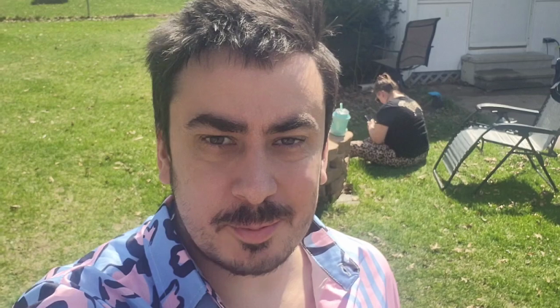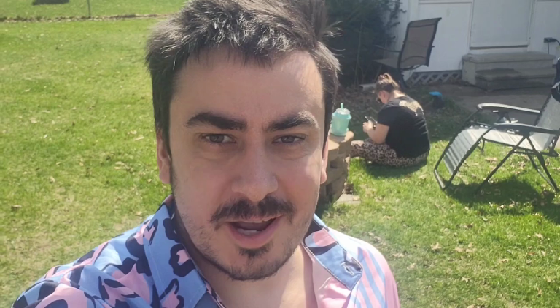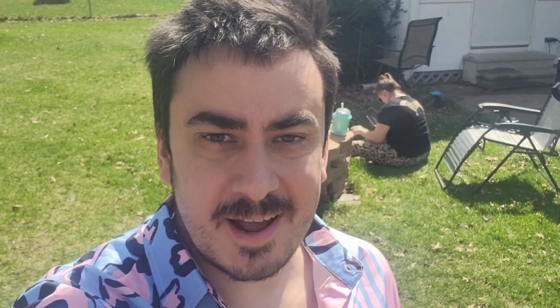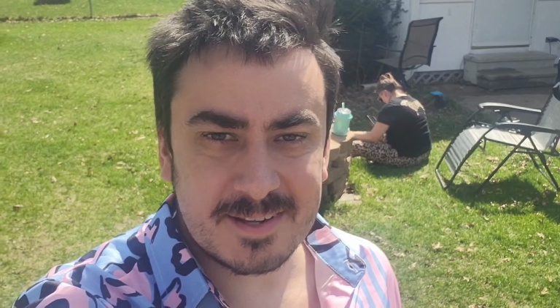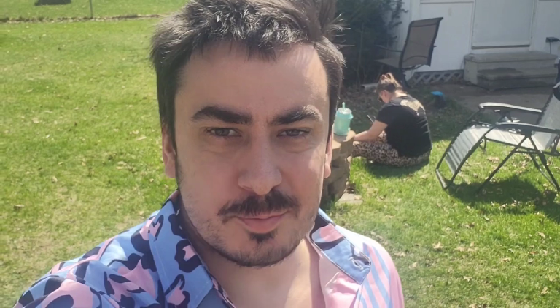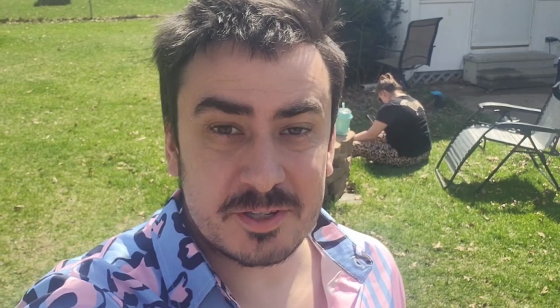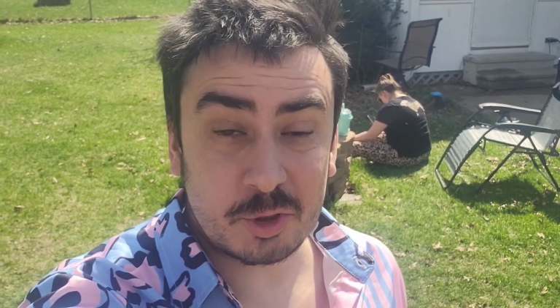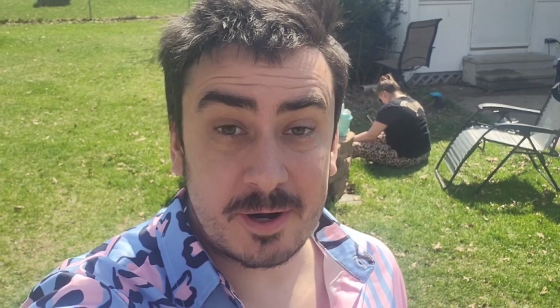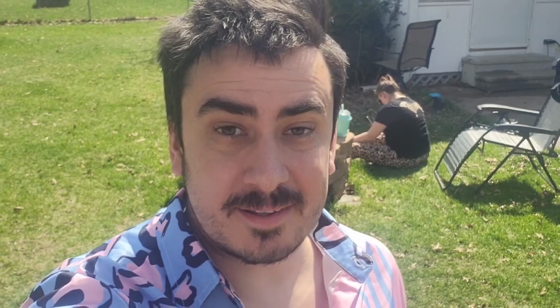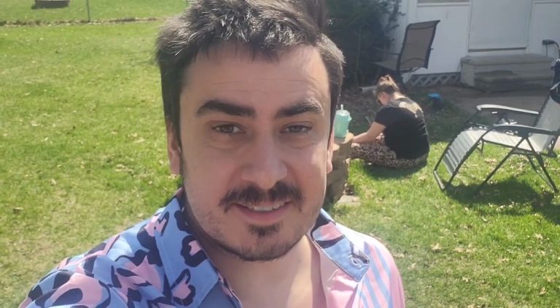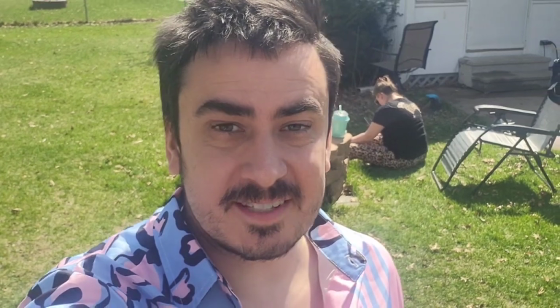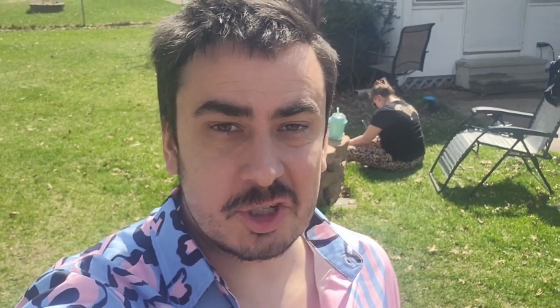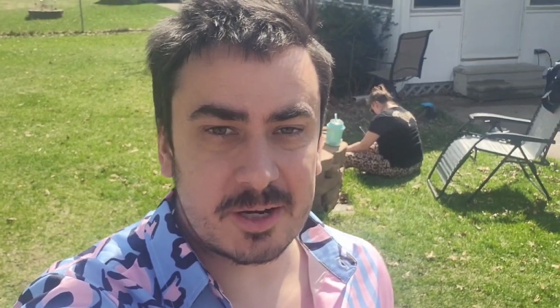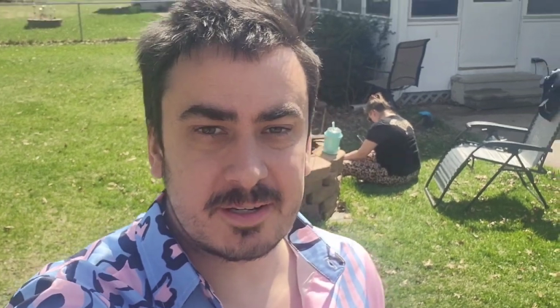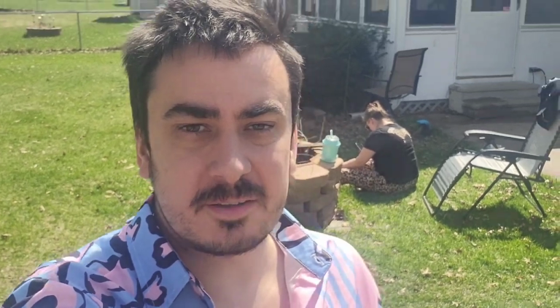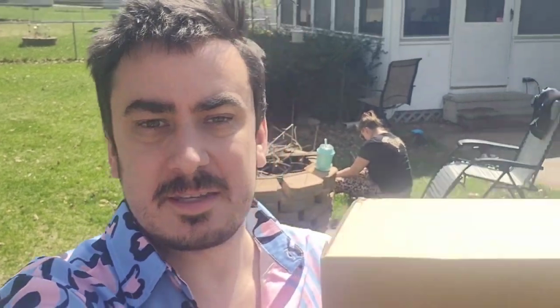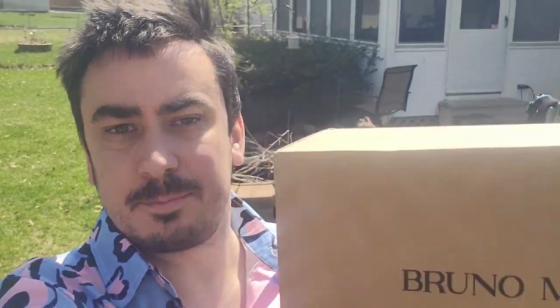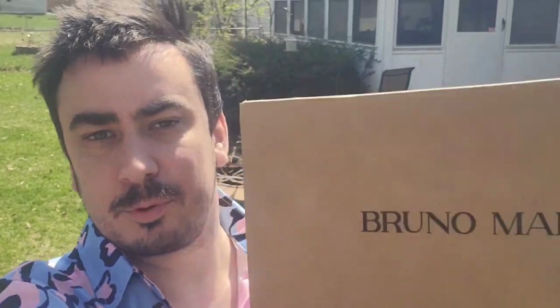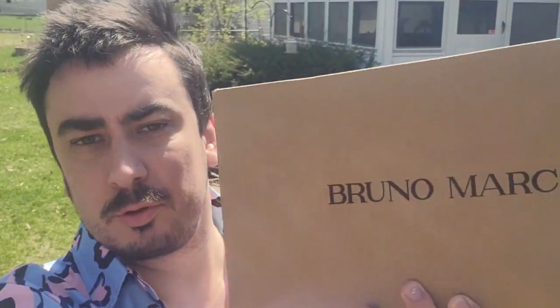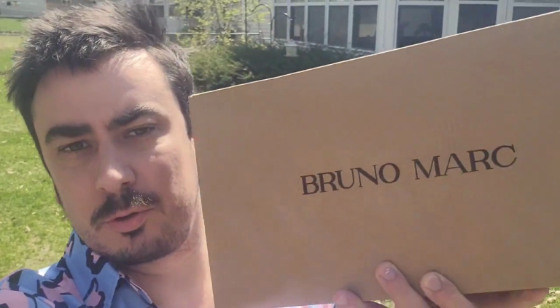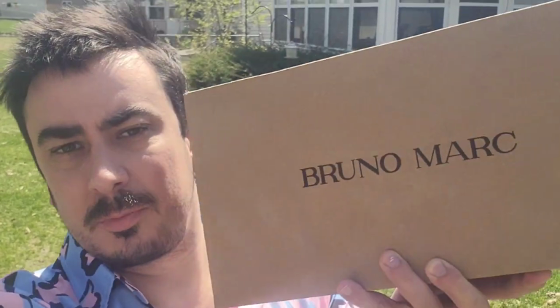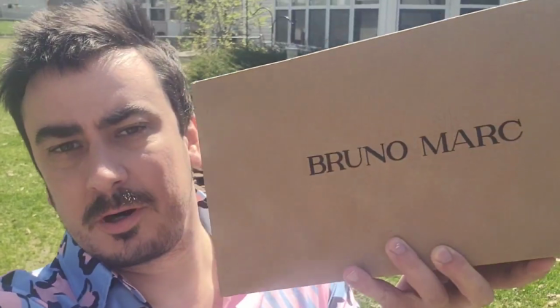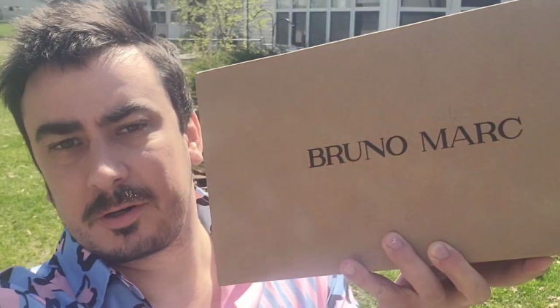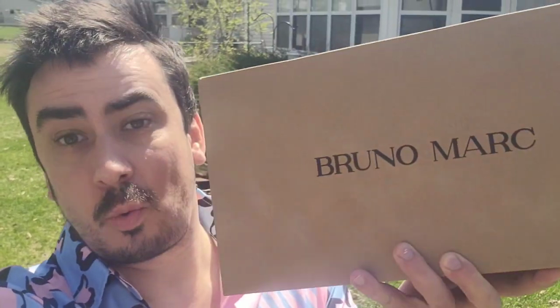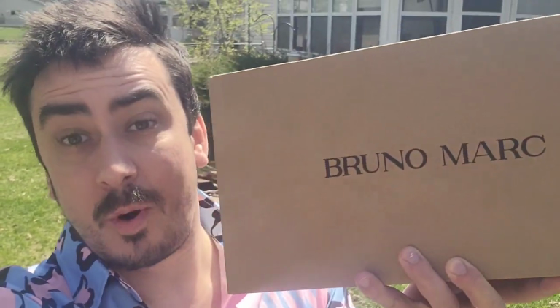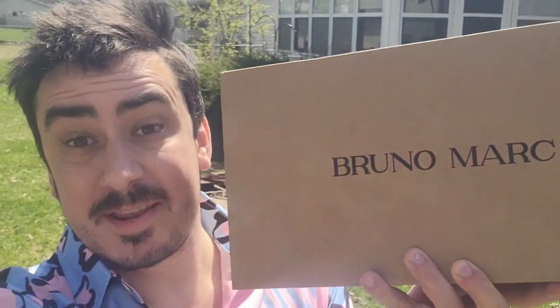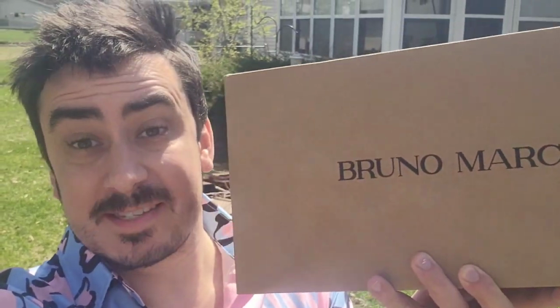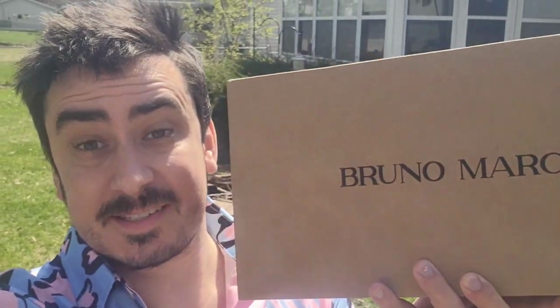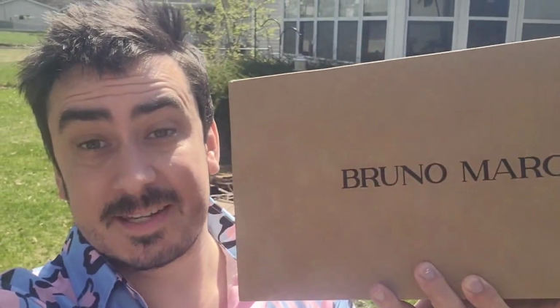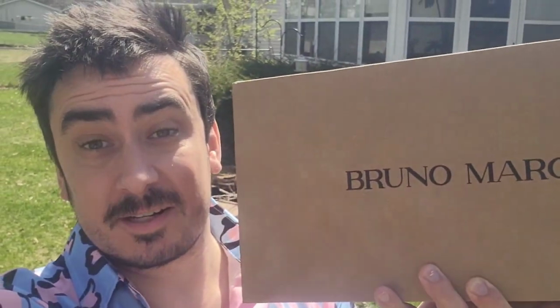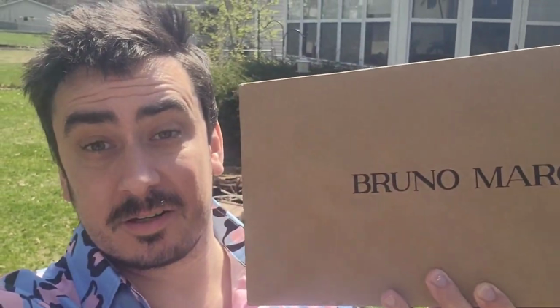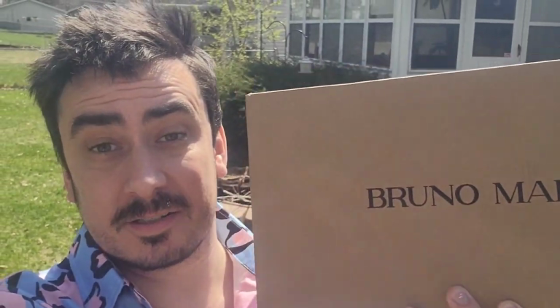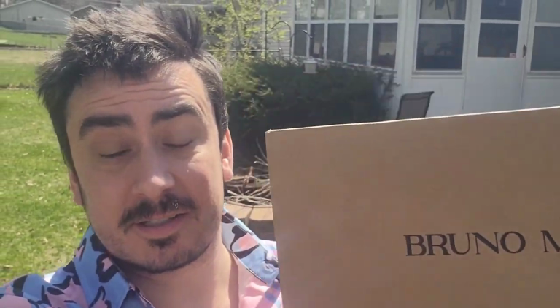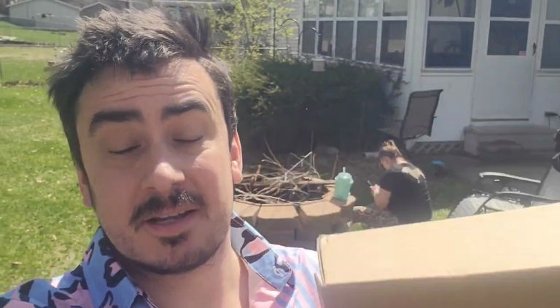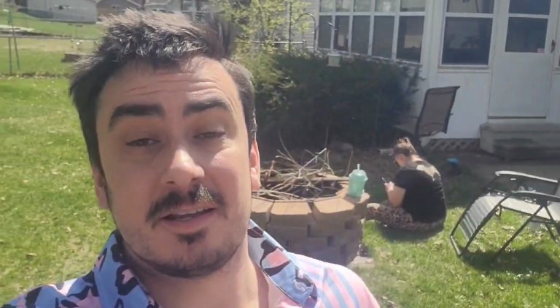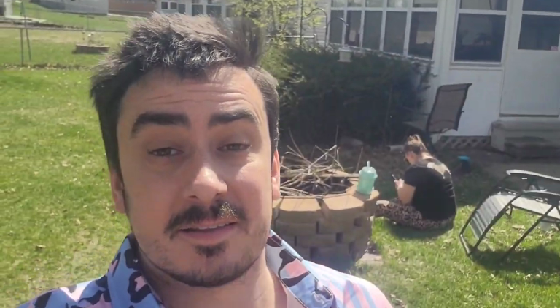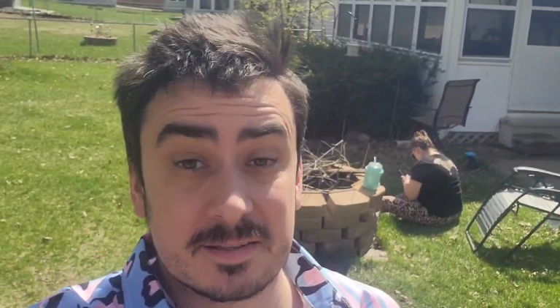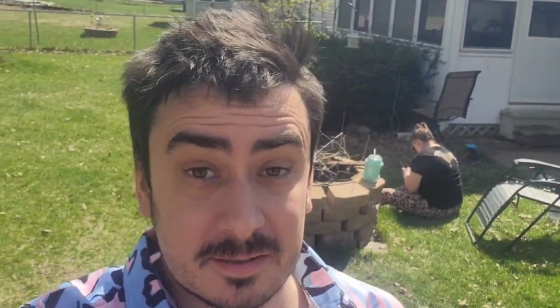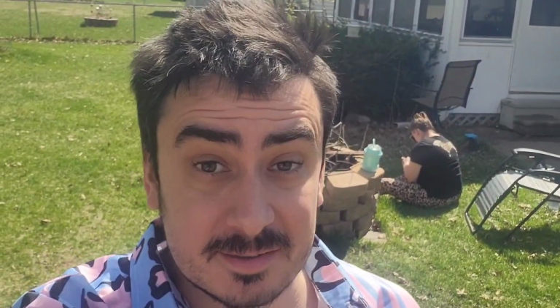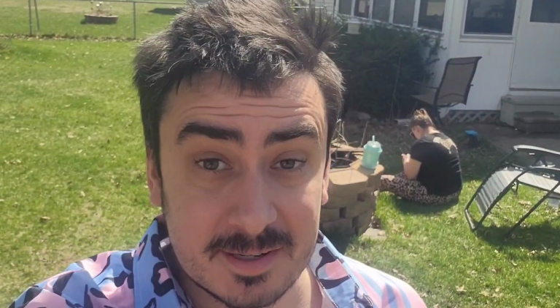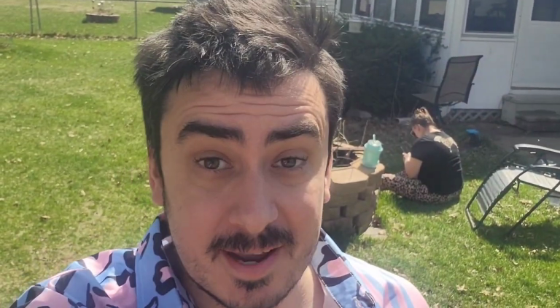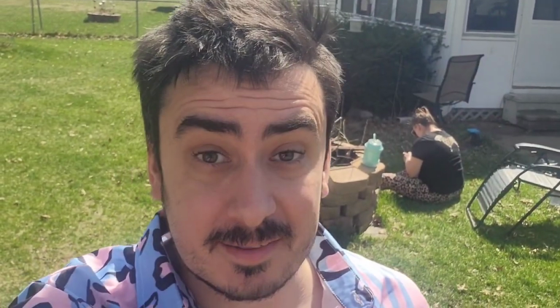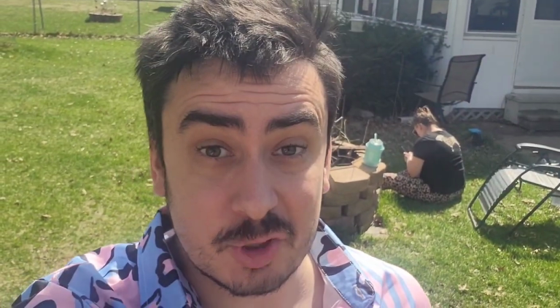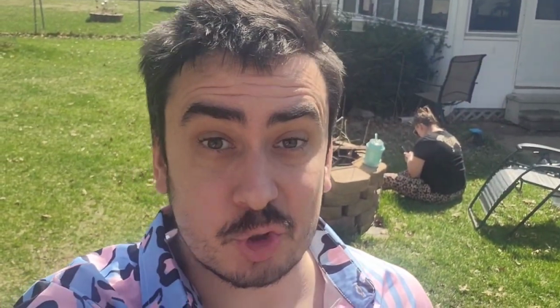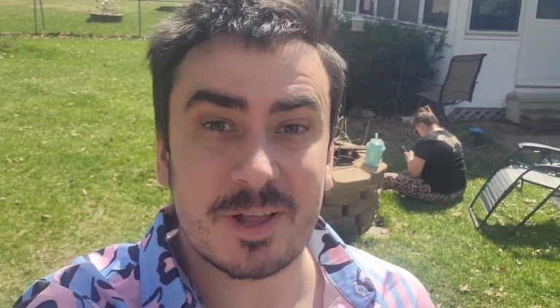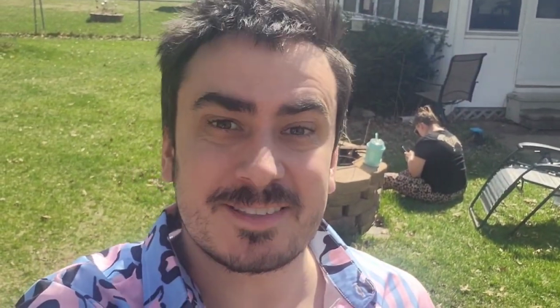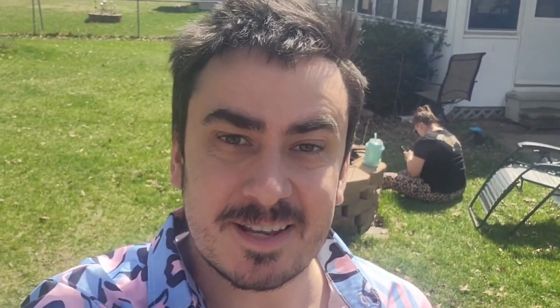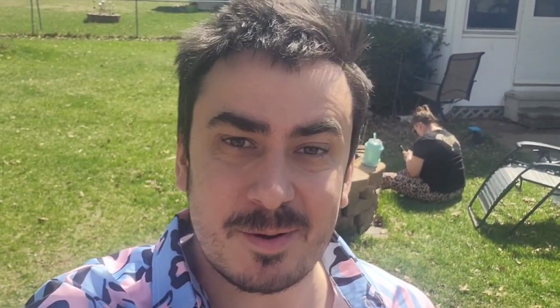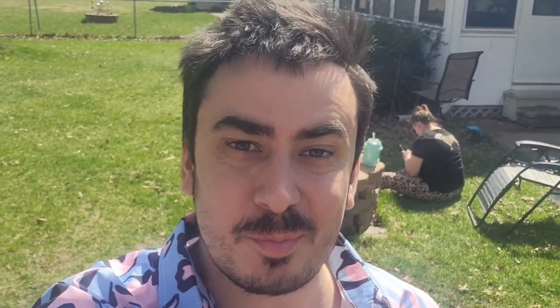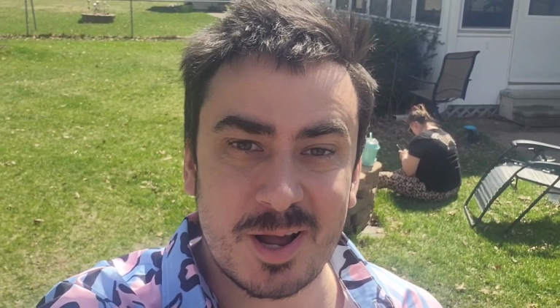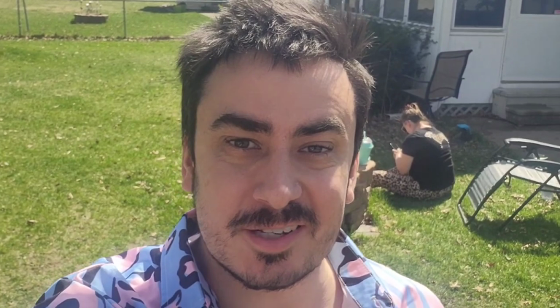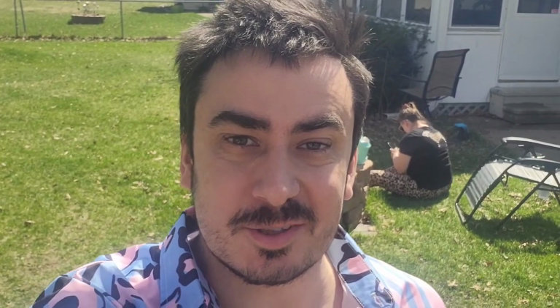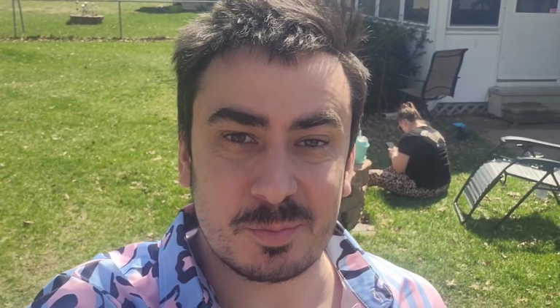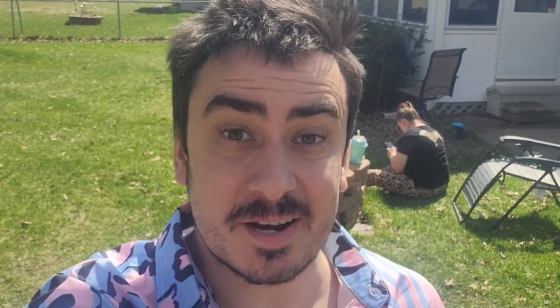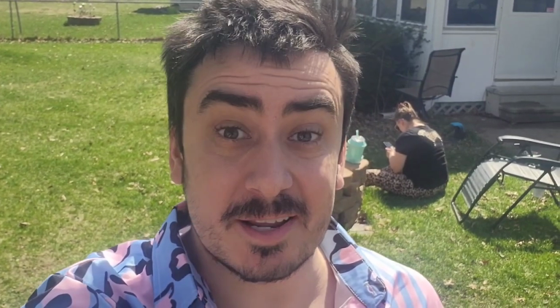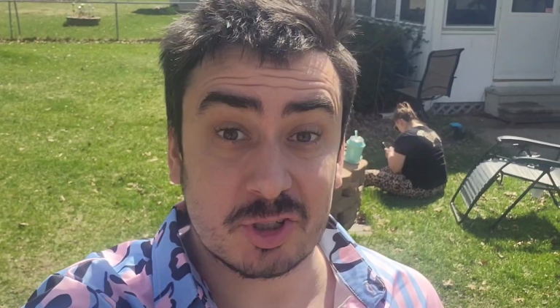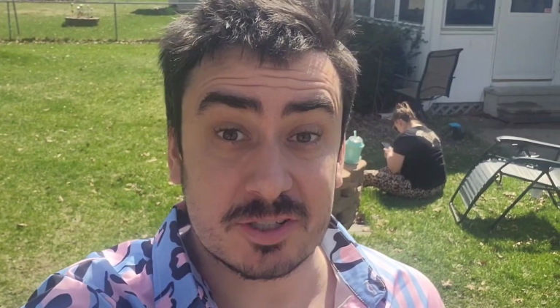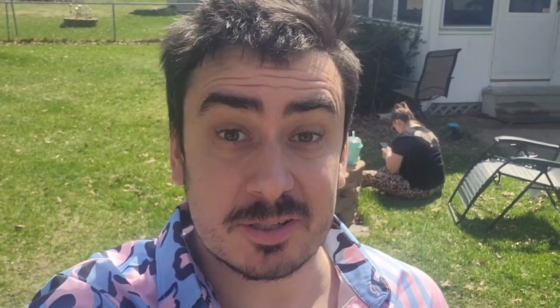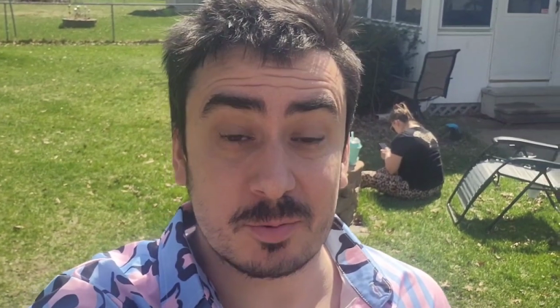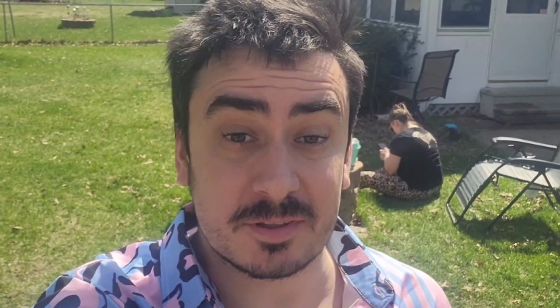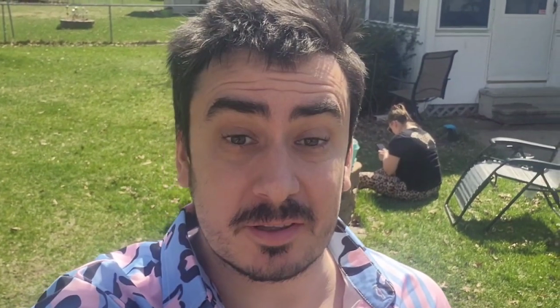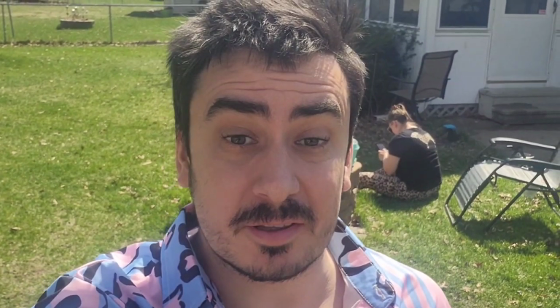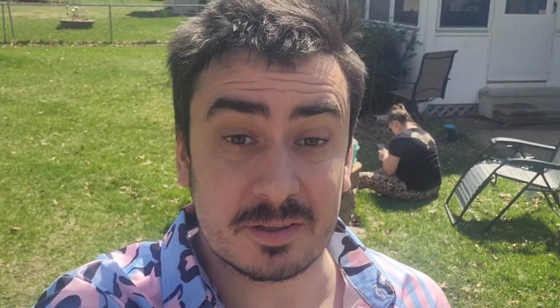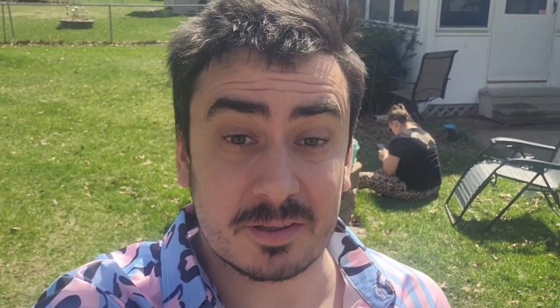What's up guys, Mr. Allen C. here, checking out the Bruno Marc white sneakers. These look stylish. Let's unbox them and actually see what they look like.